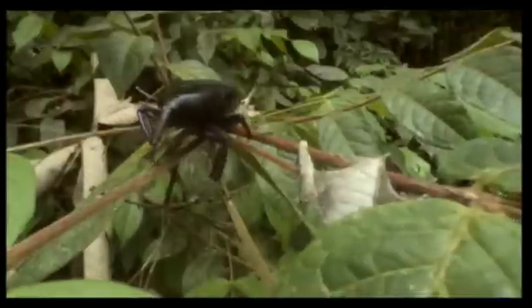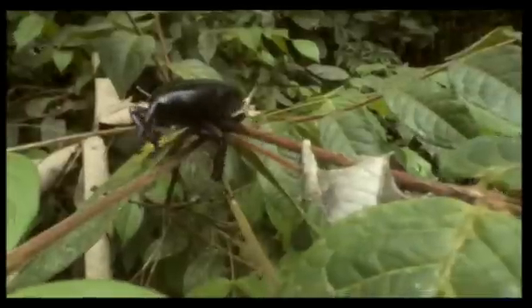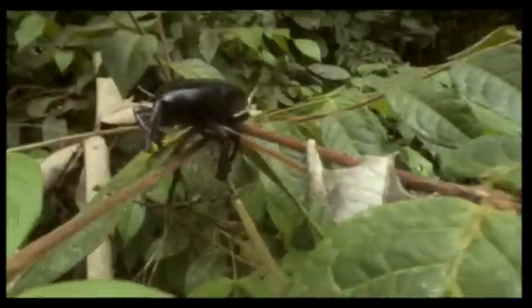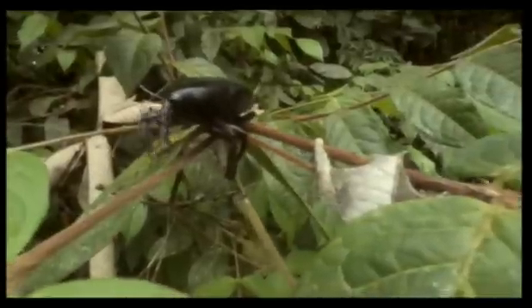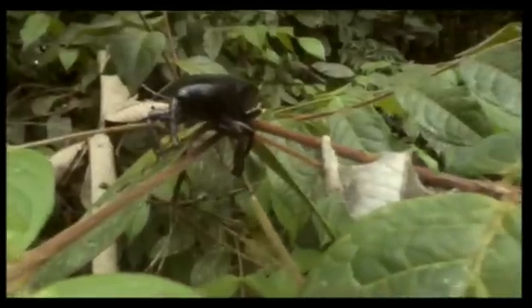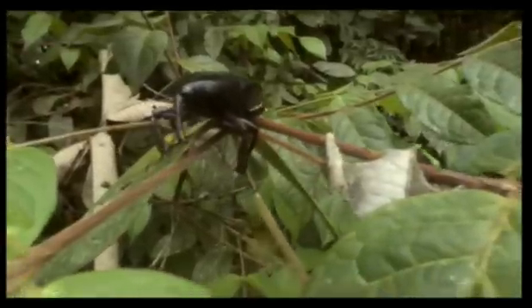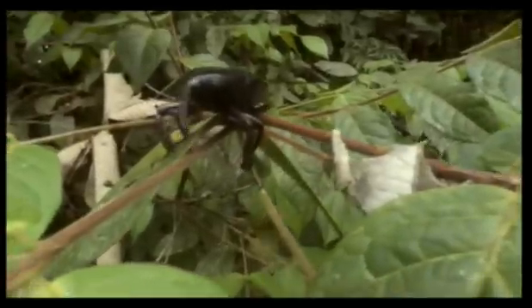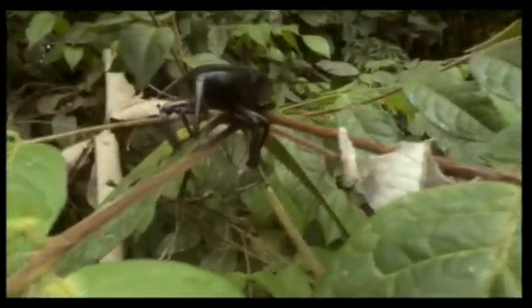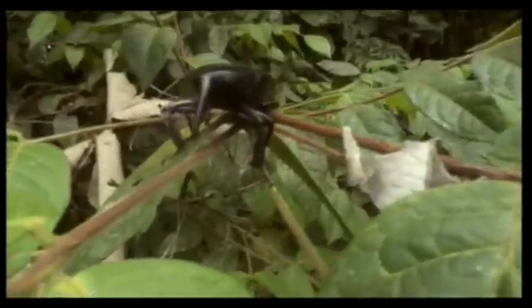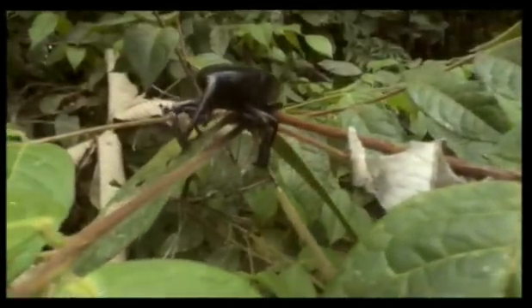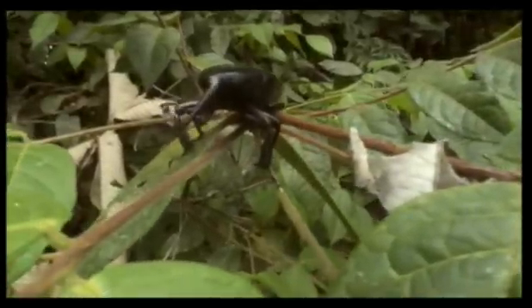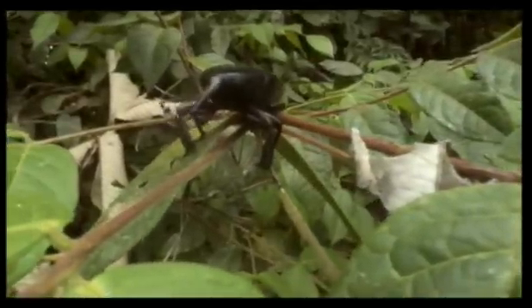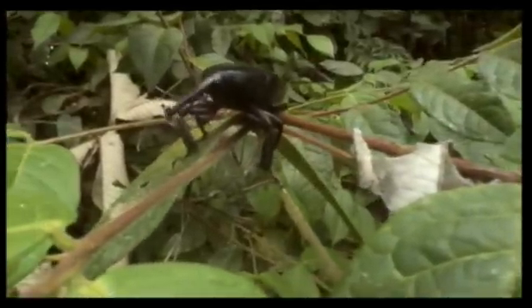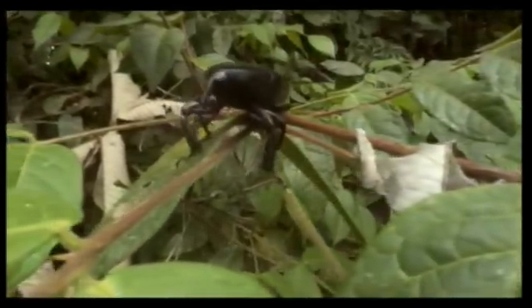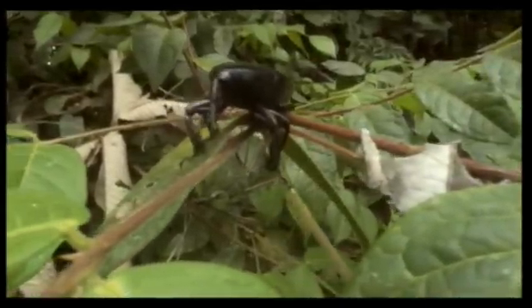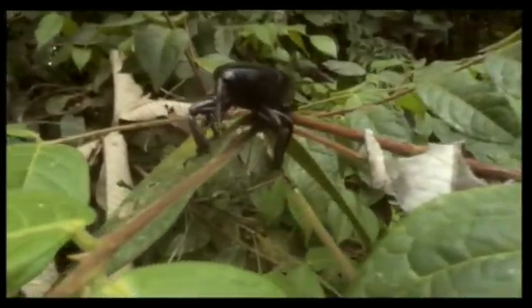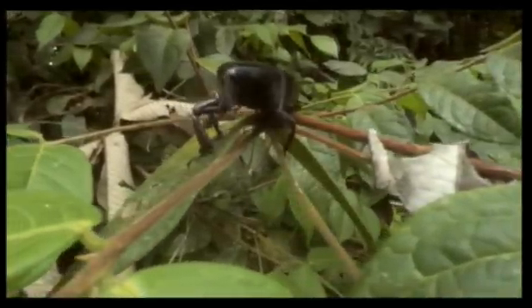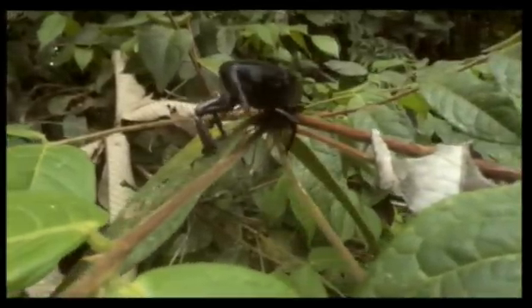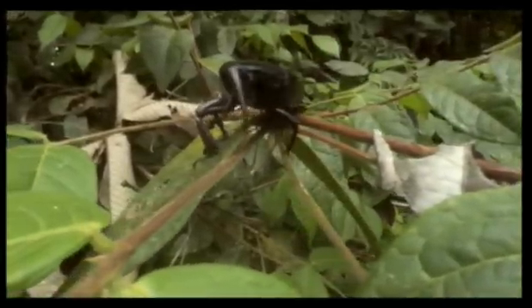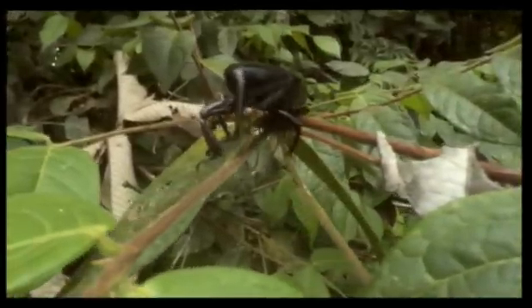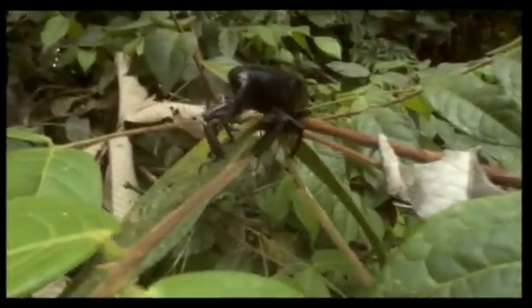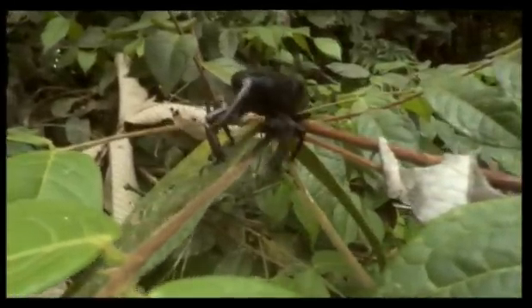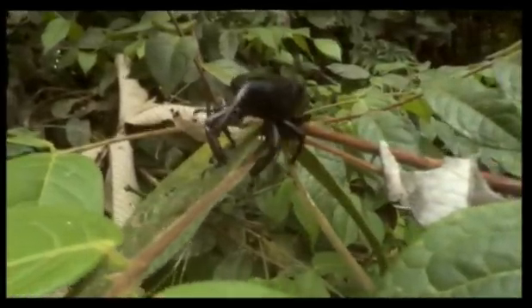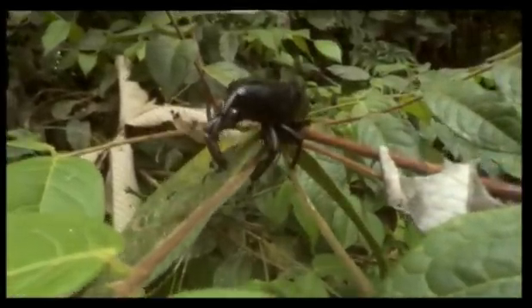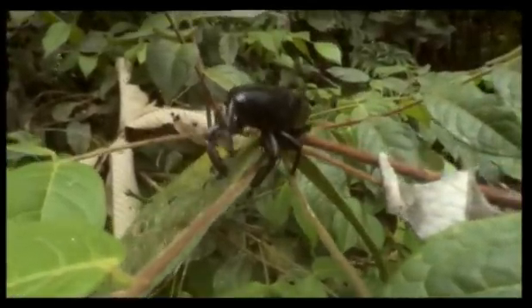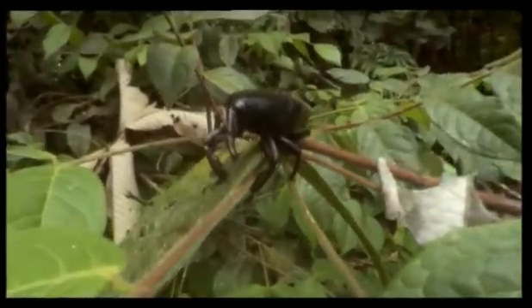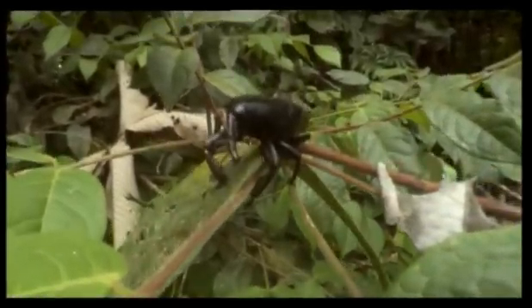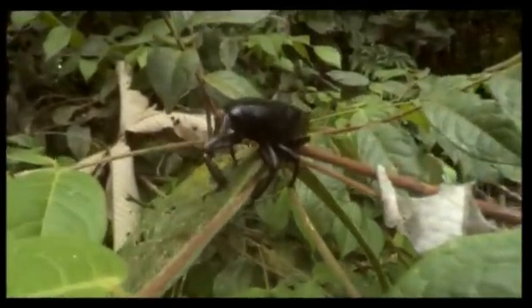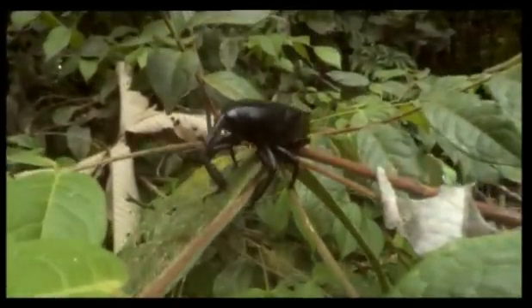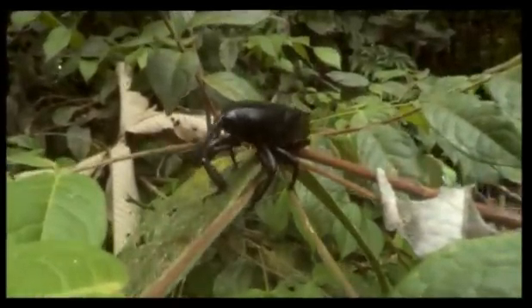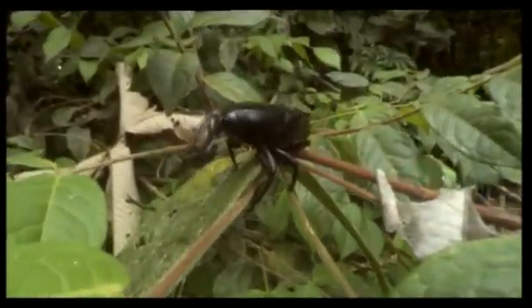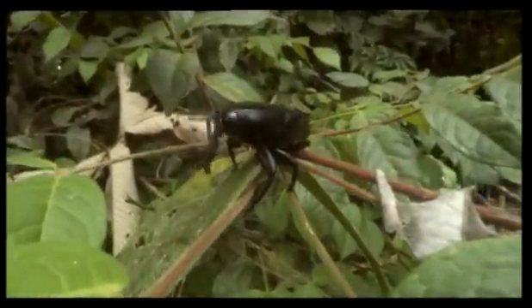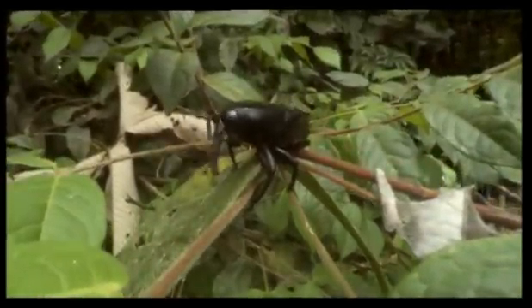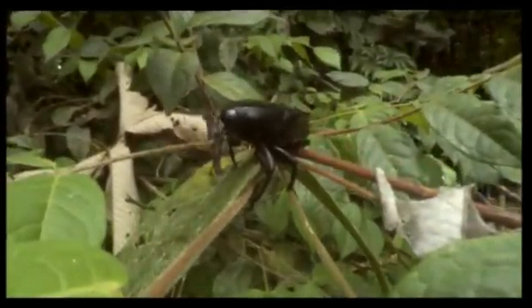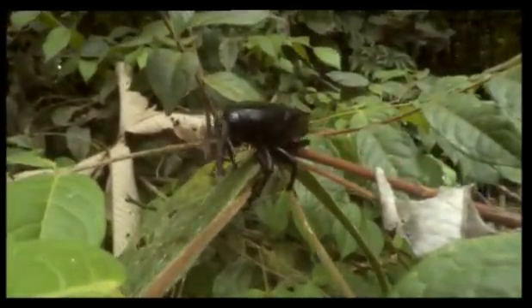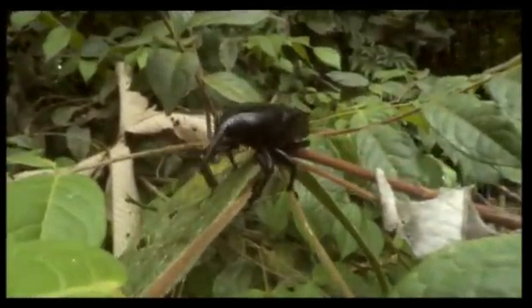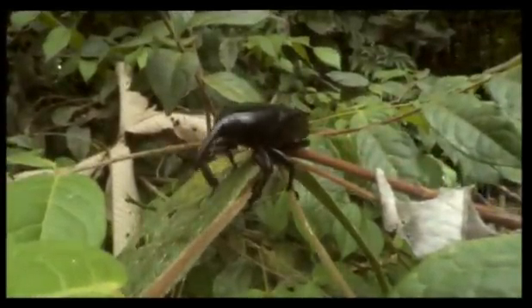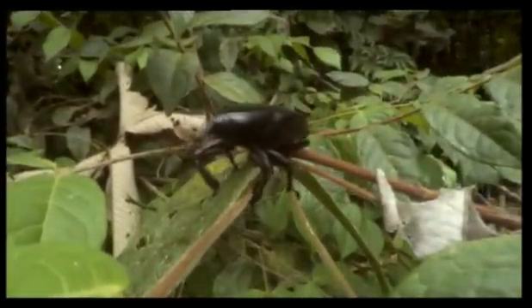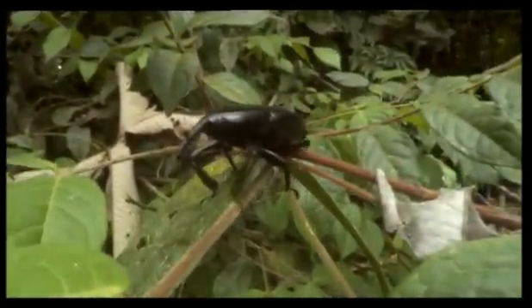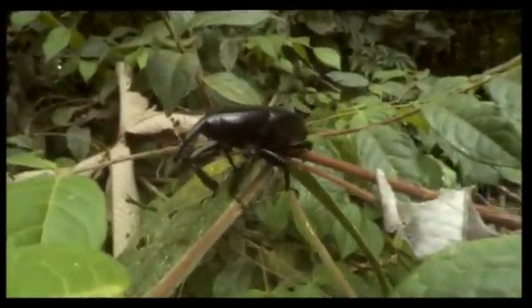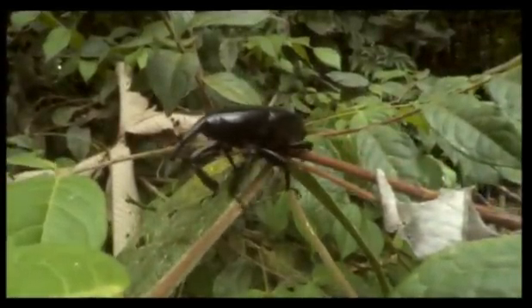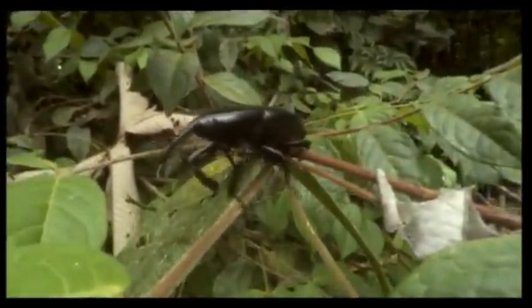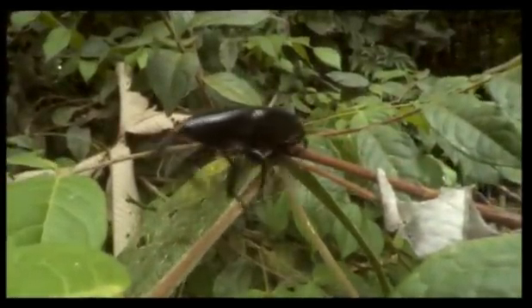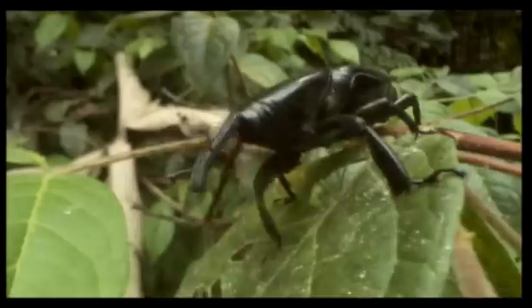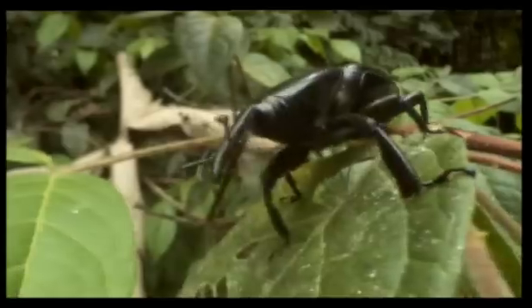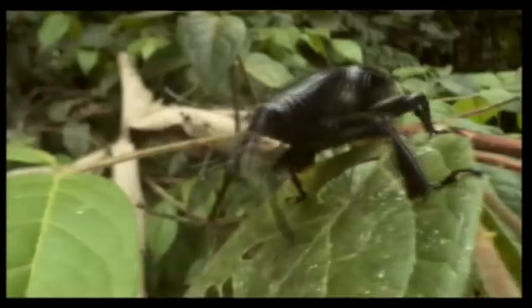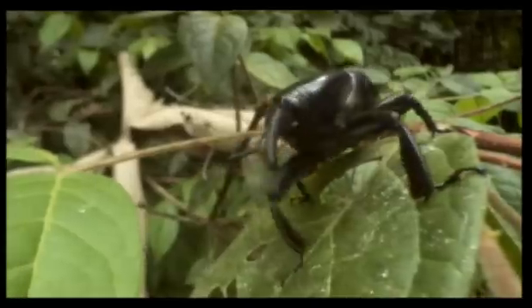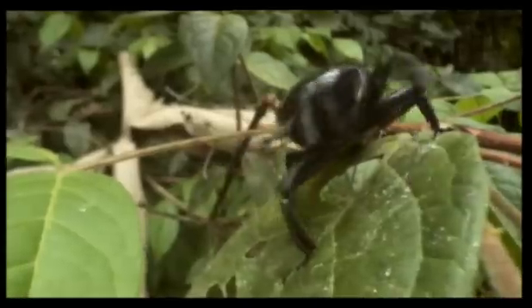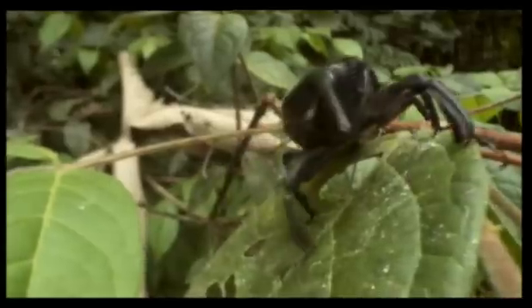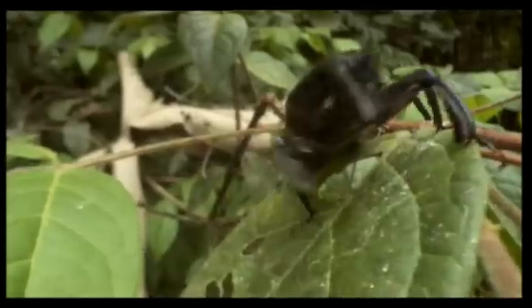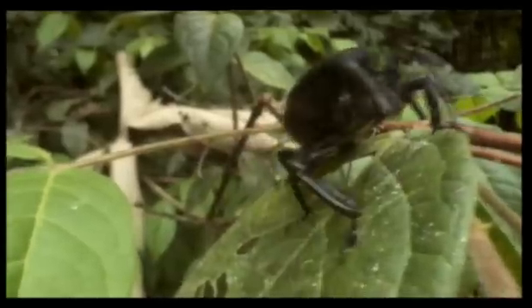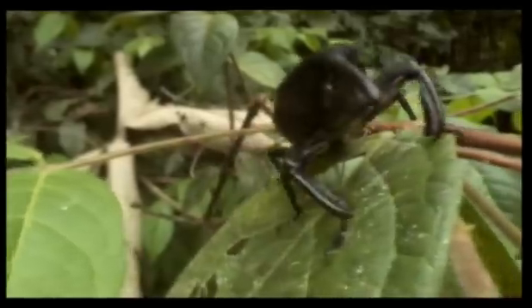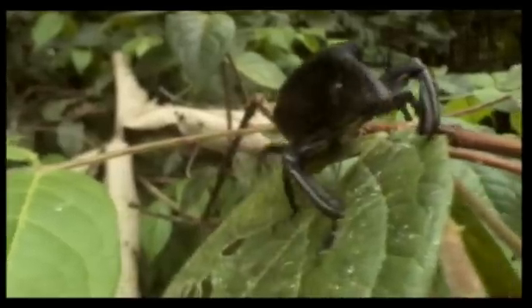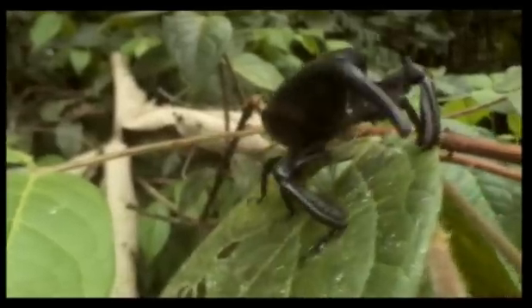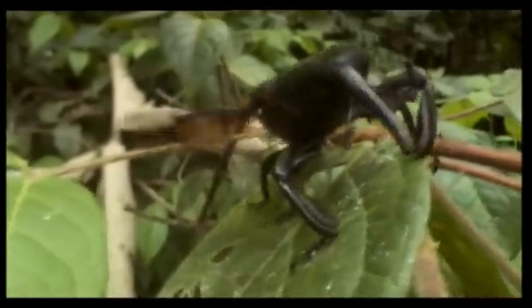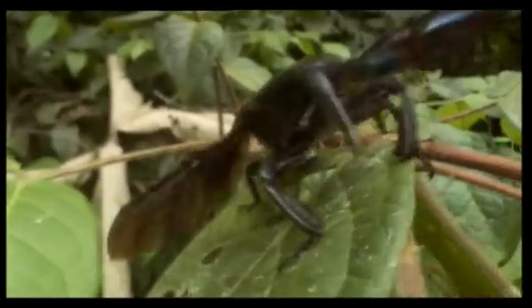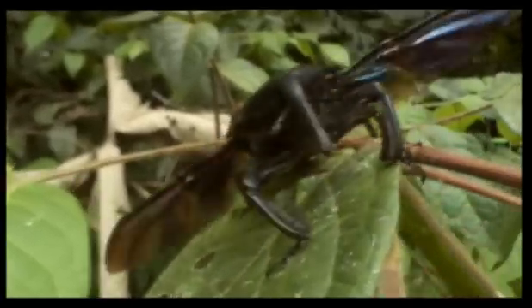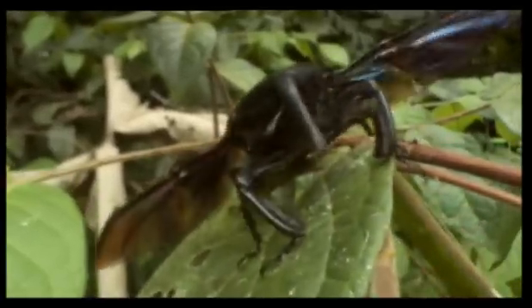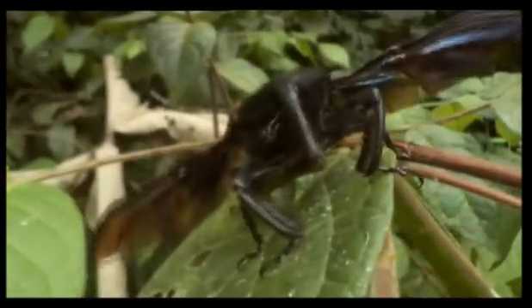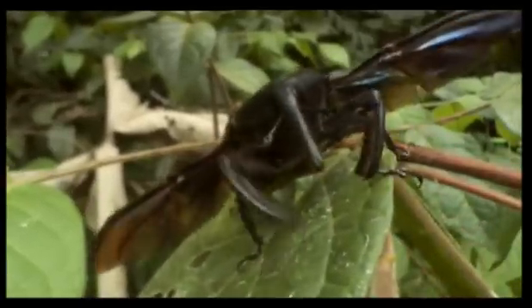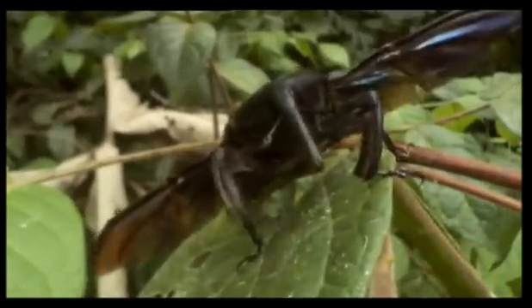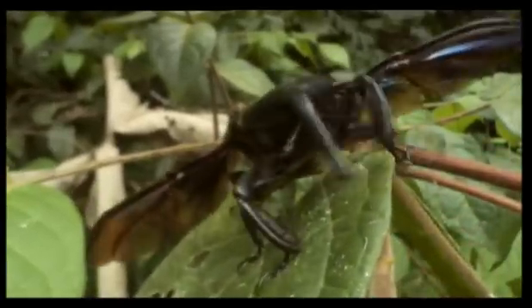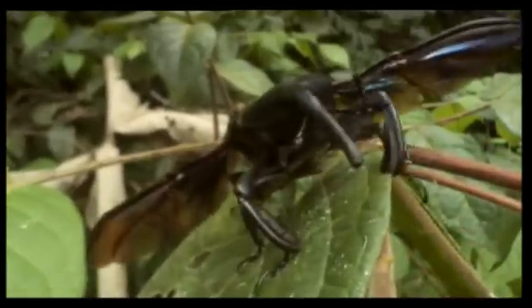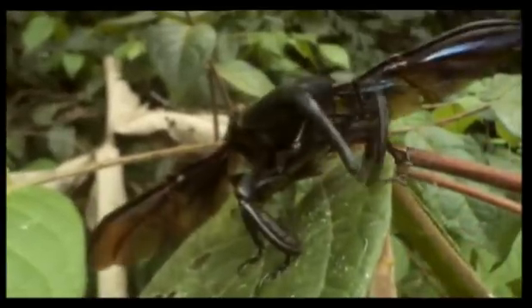Some, like weevils, keep their wing covers permanently closed, and before take-off, push their functional wings out of special slits.